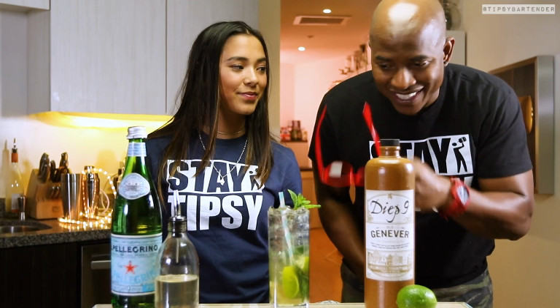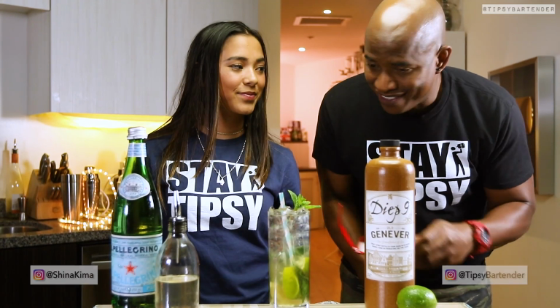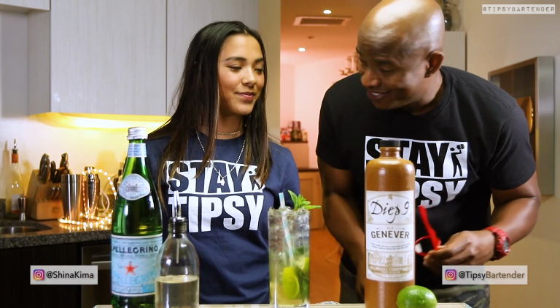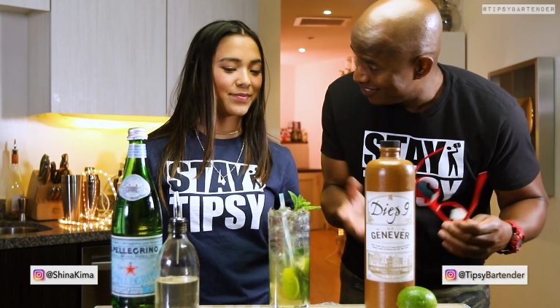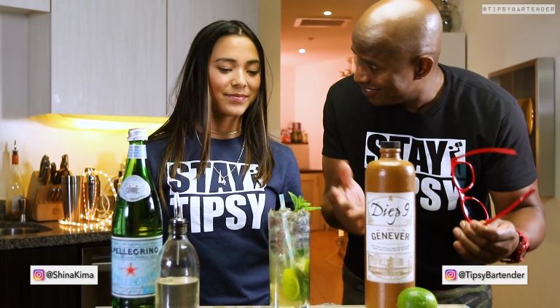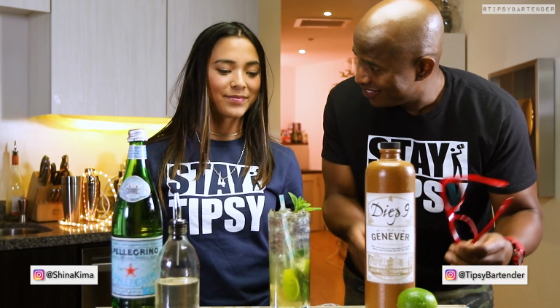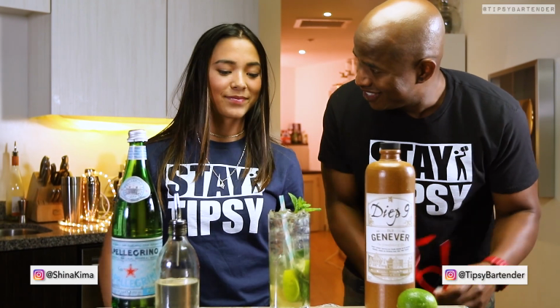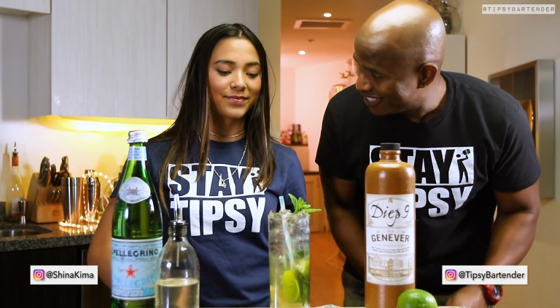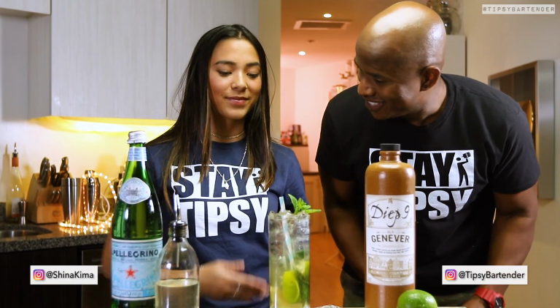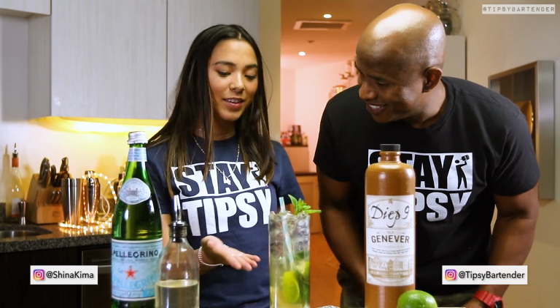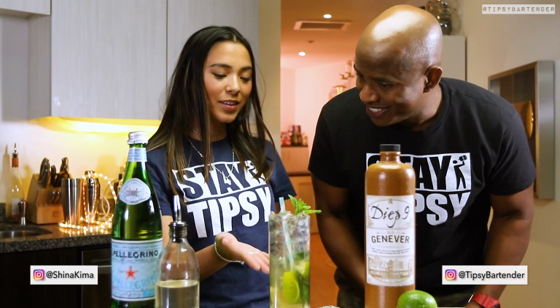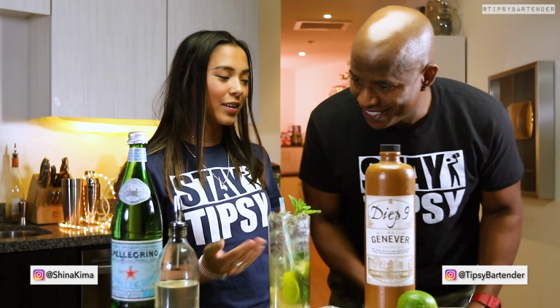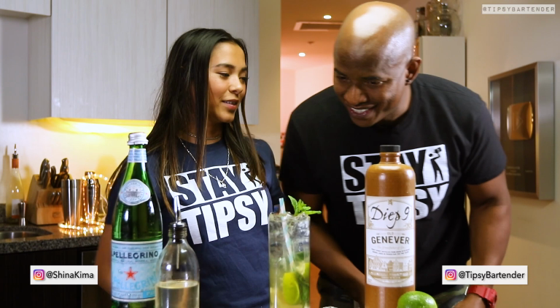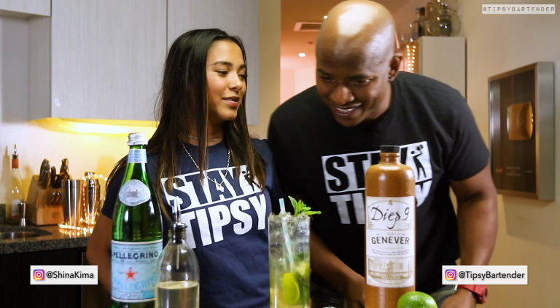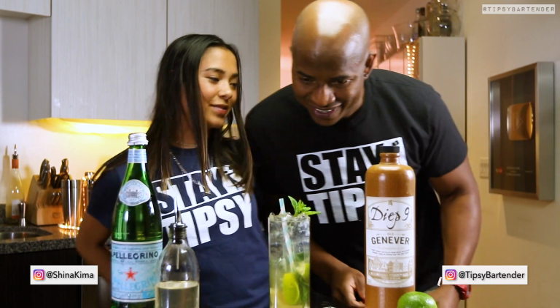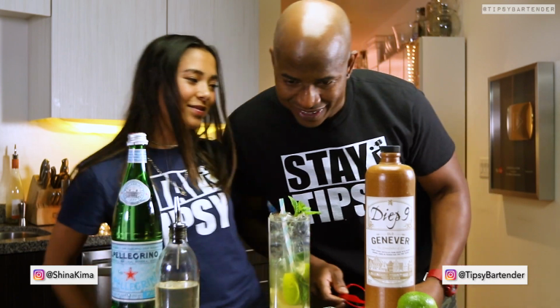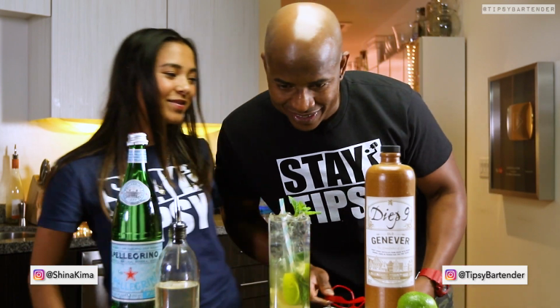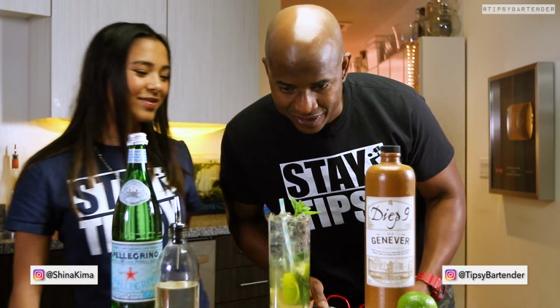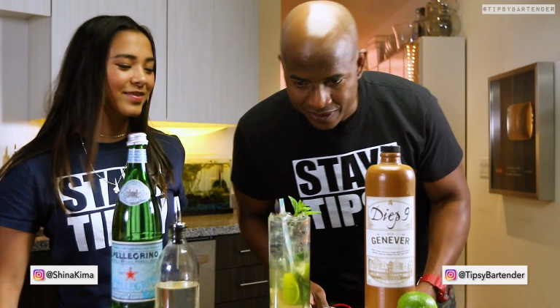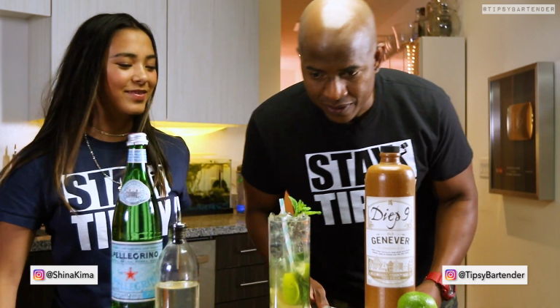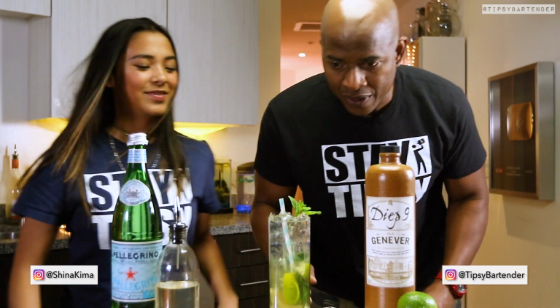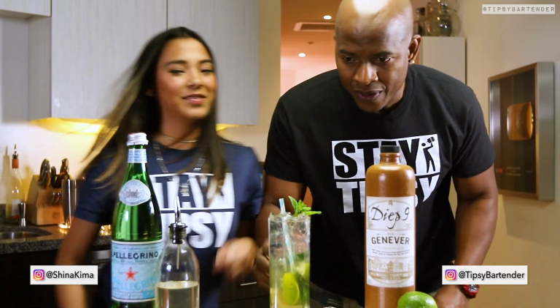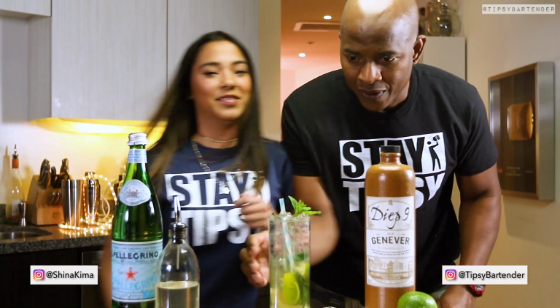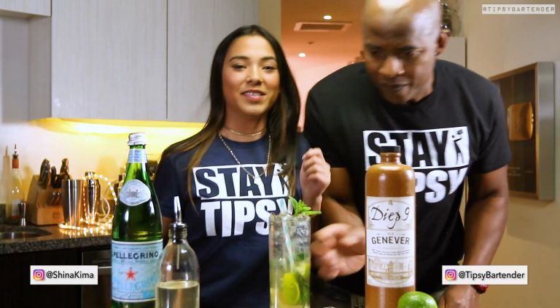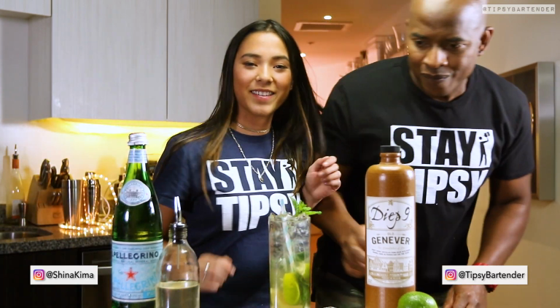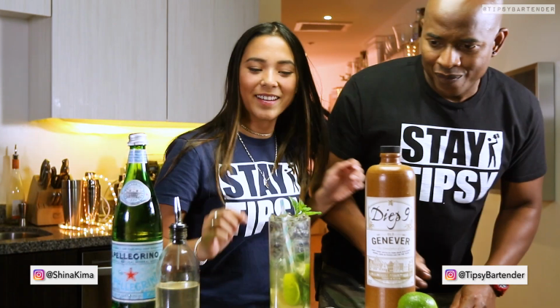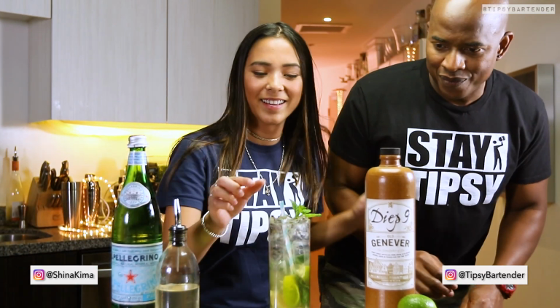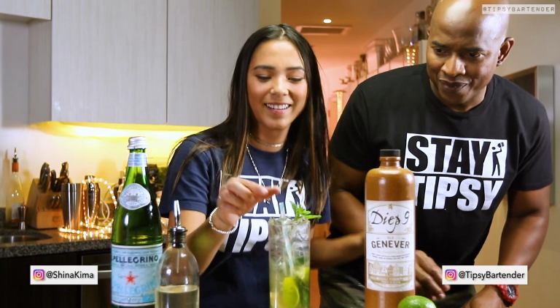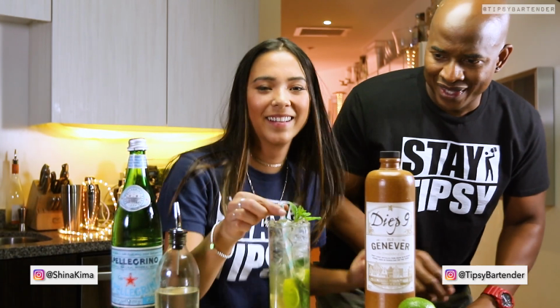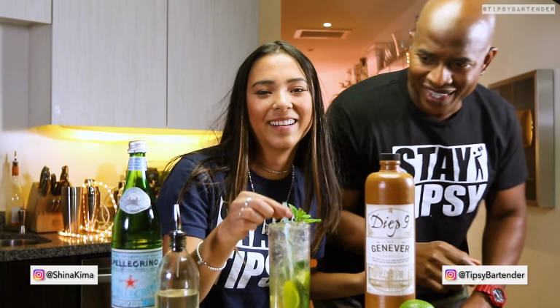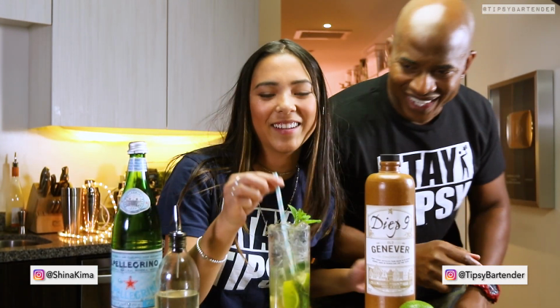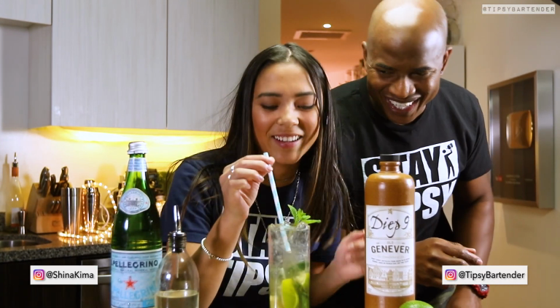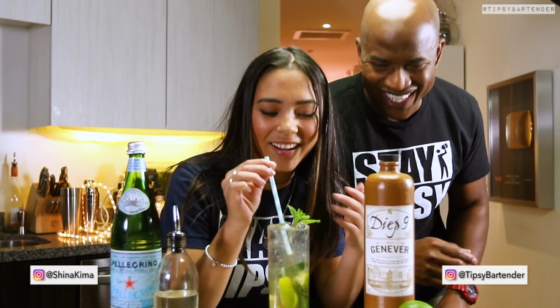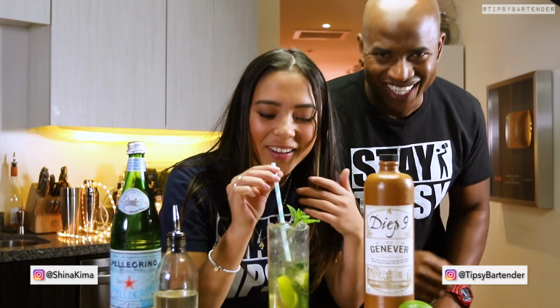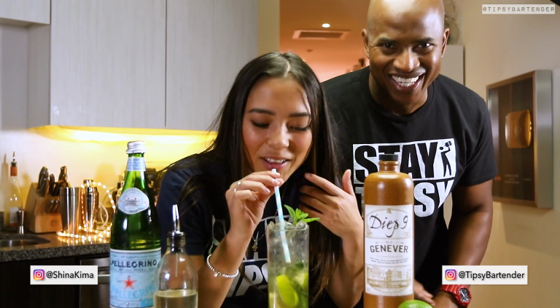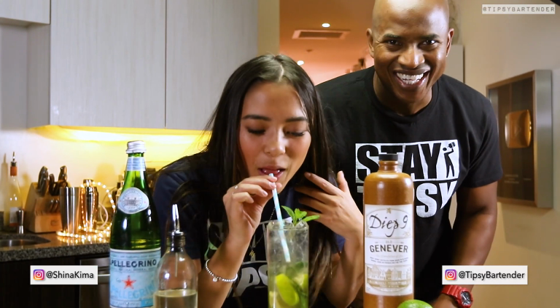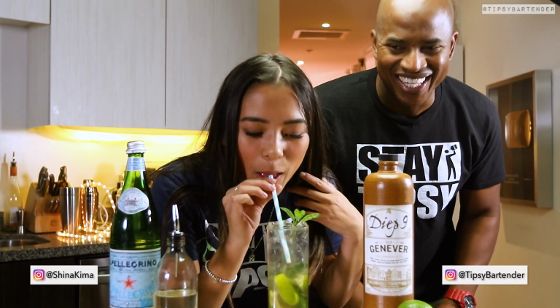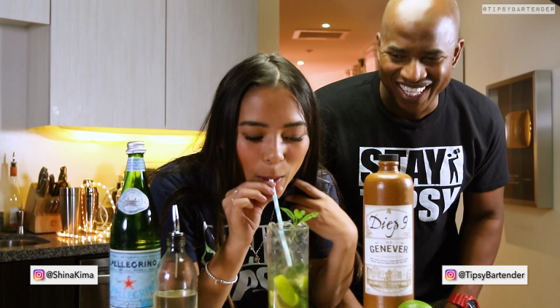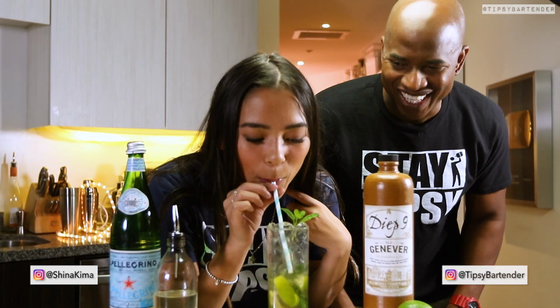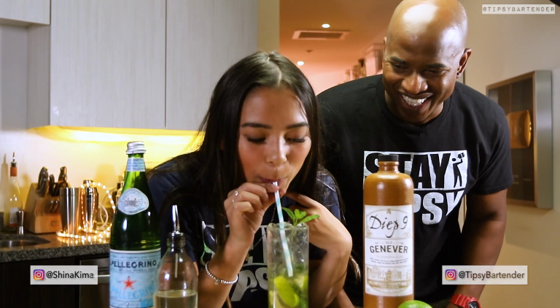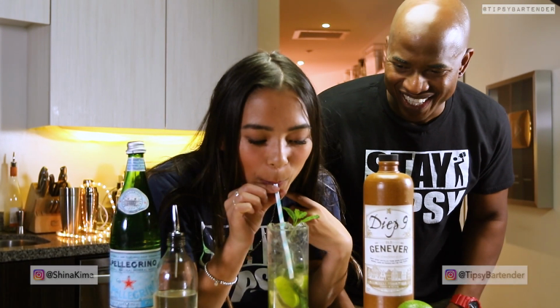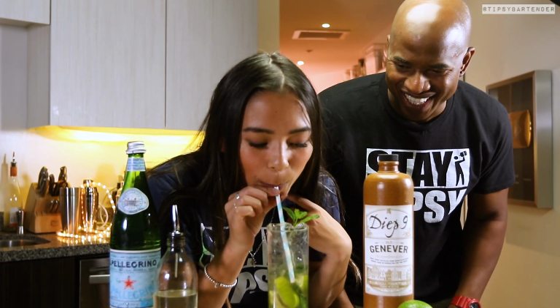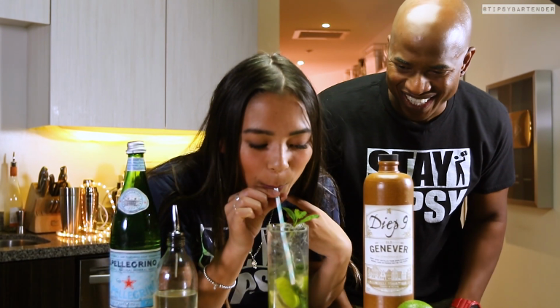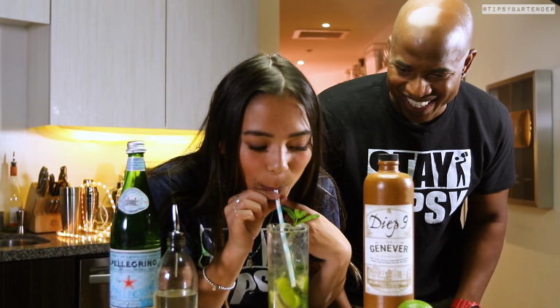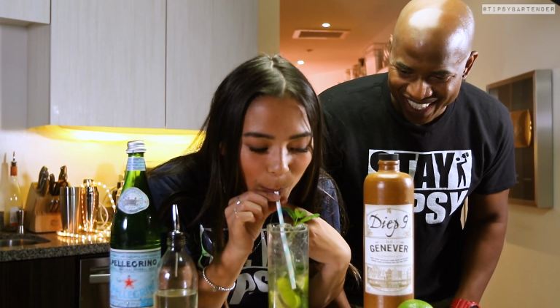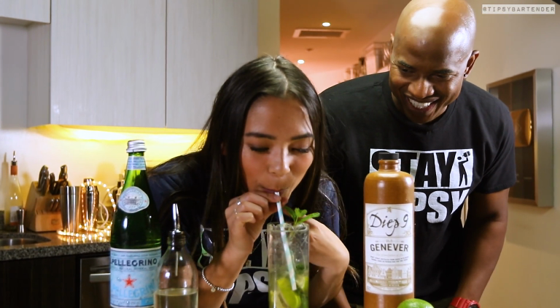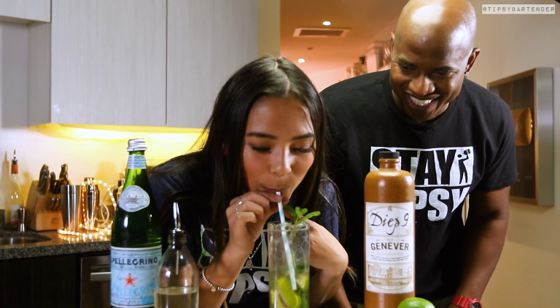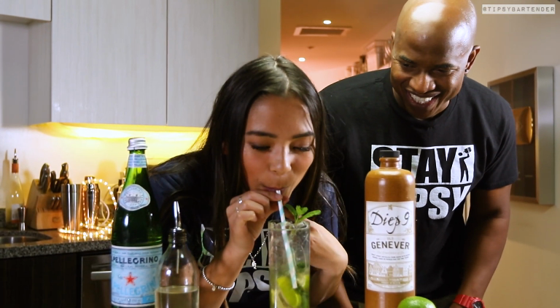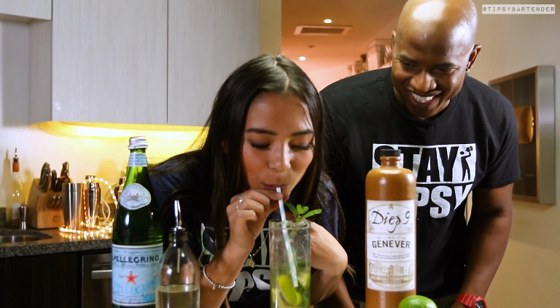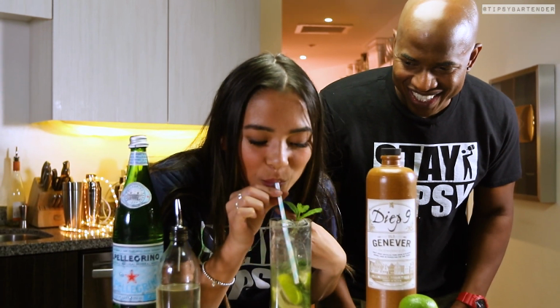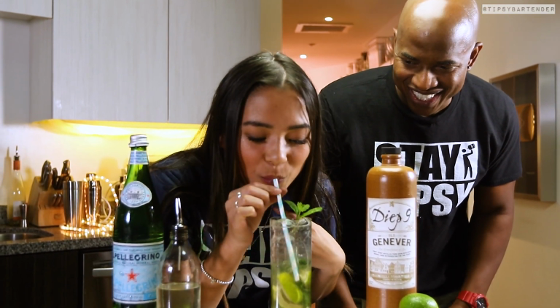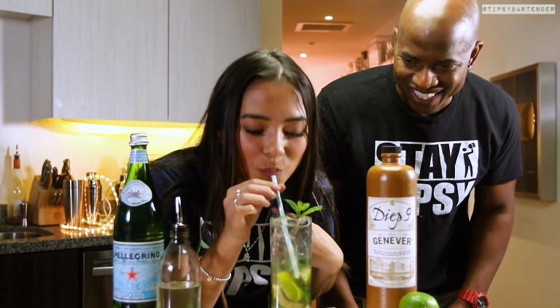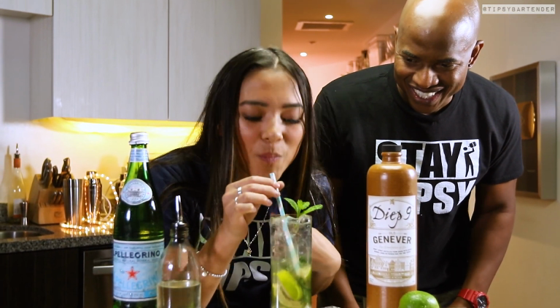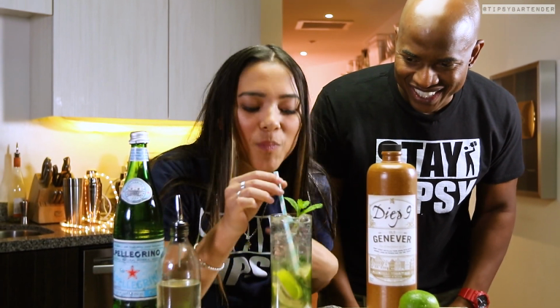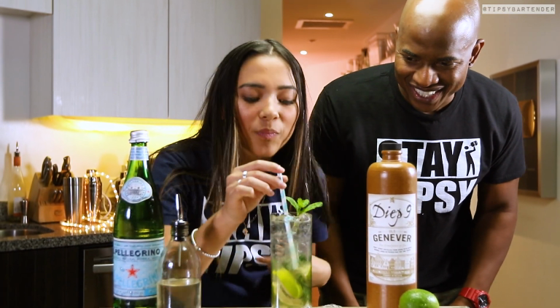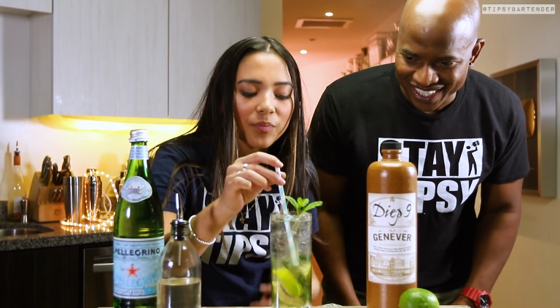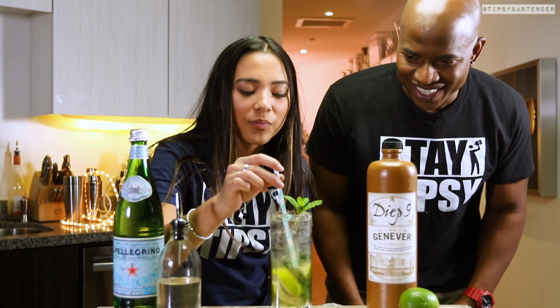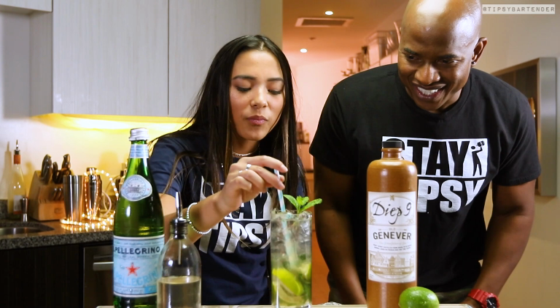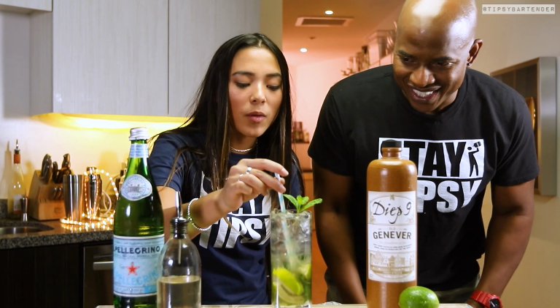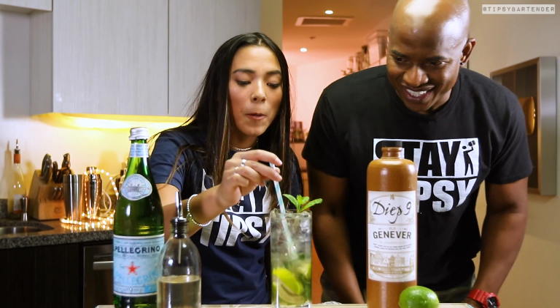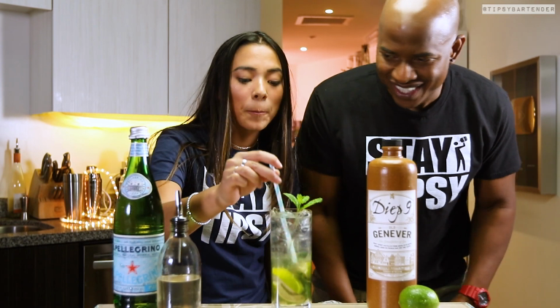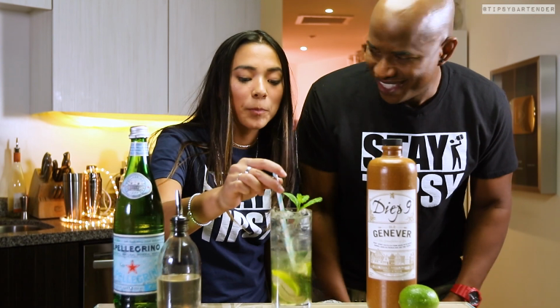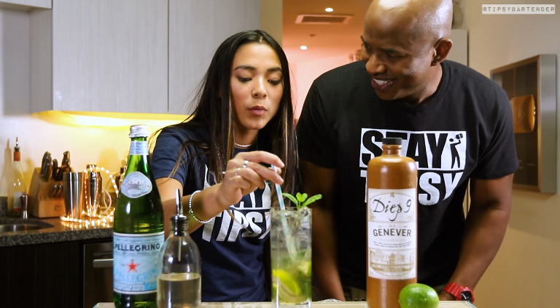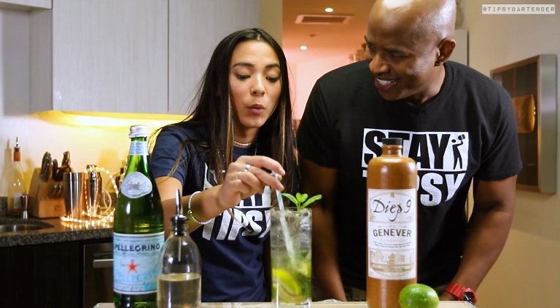Anyway, stick a straw in that bad boy, top it with some sparkling water, and we are good to go. And there you have it — the Dutch Mojito.